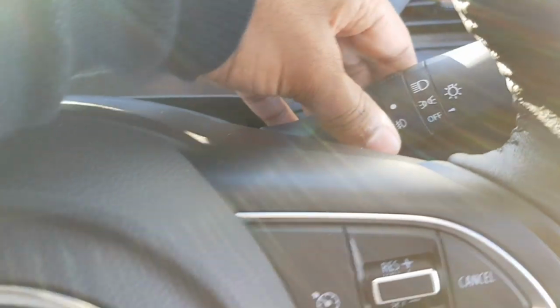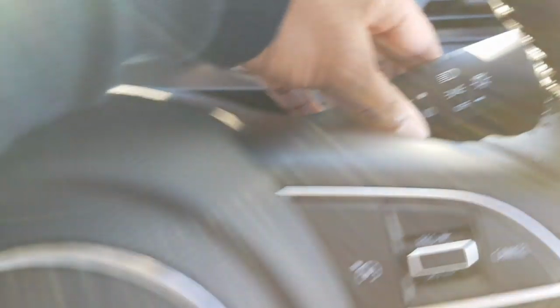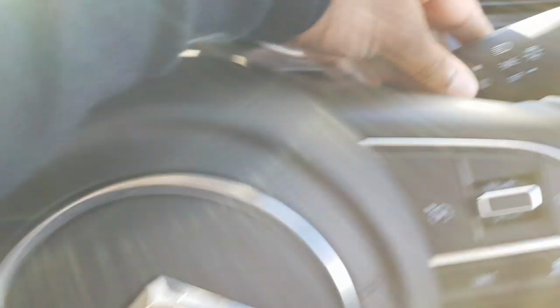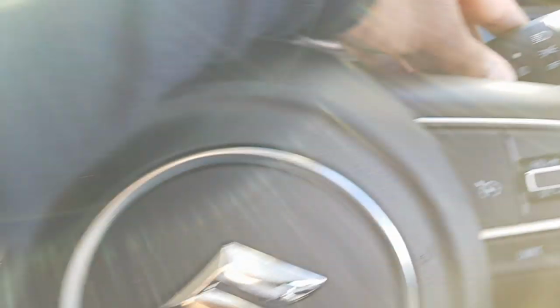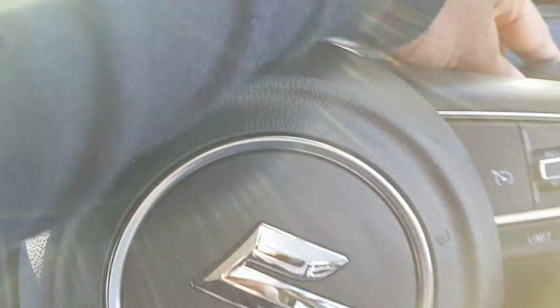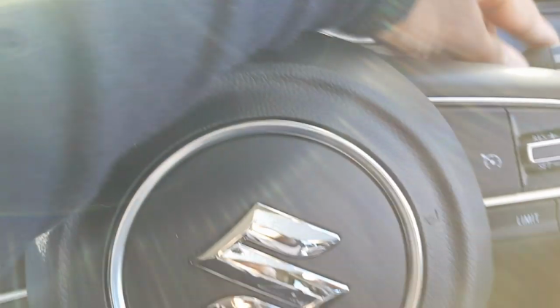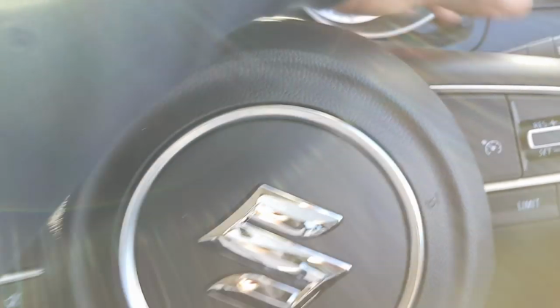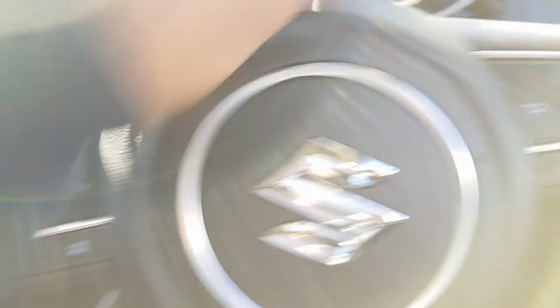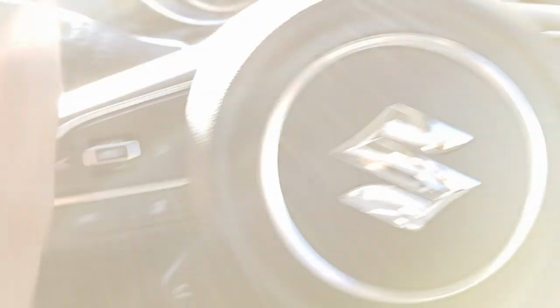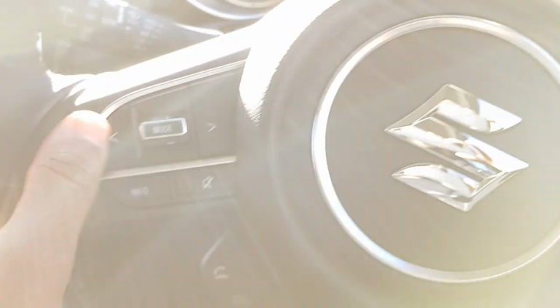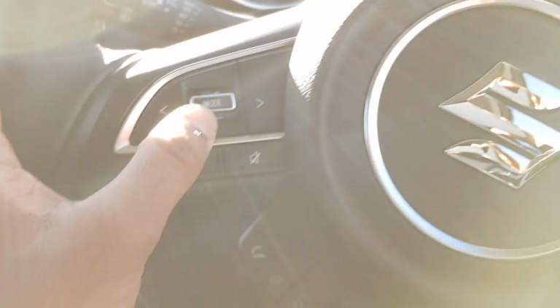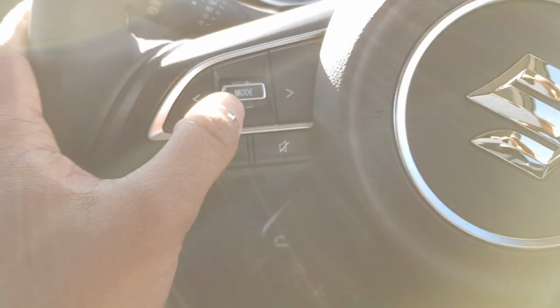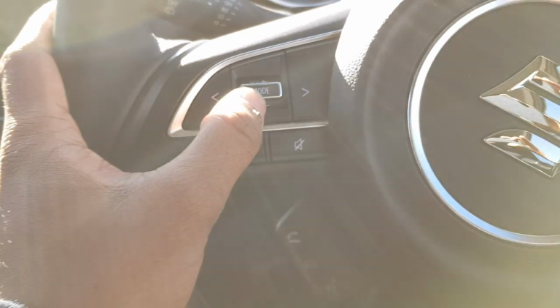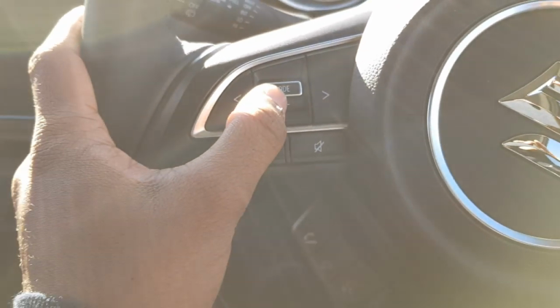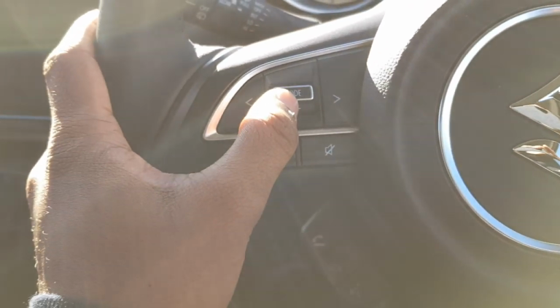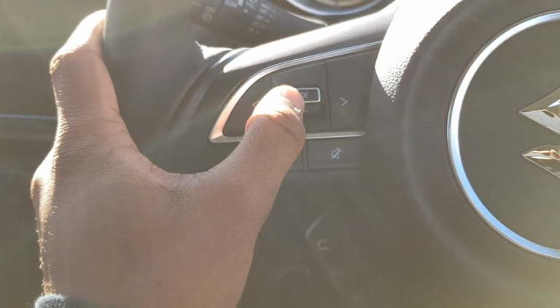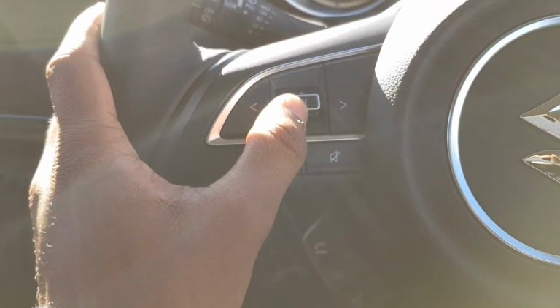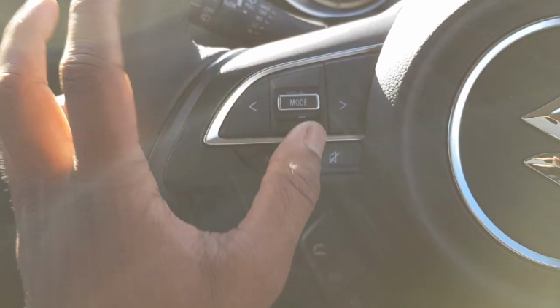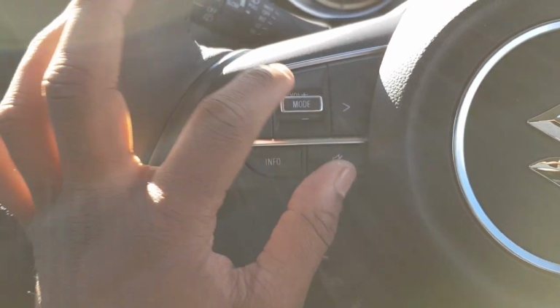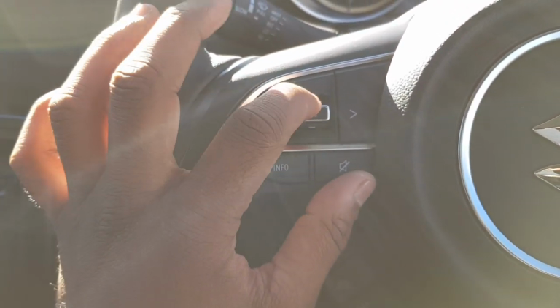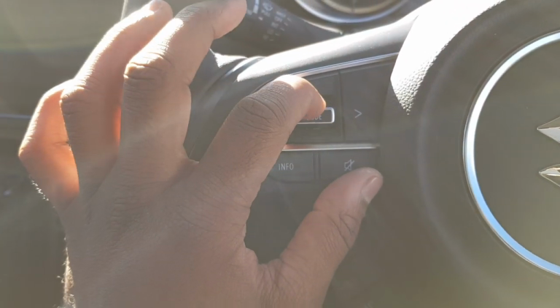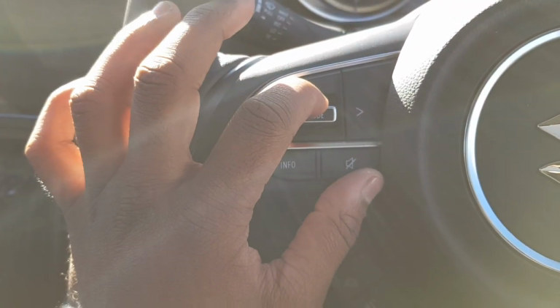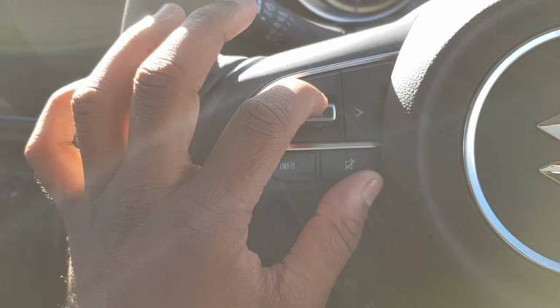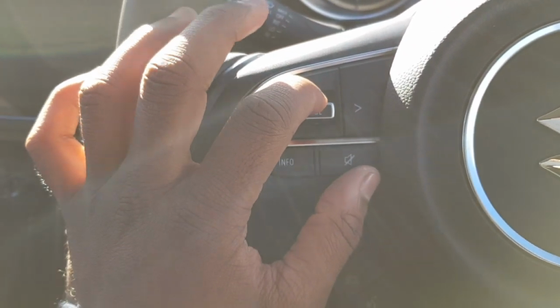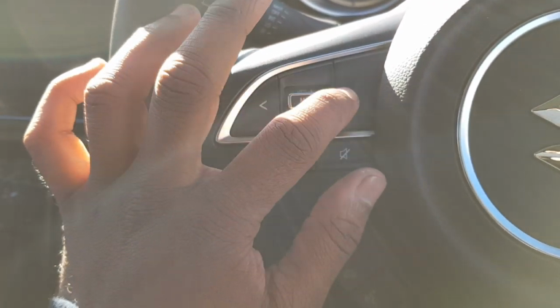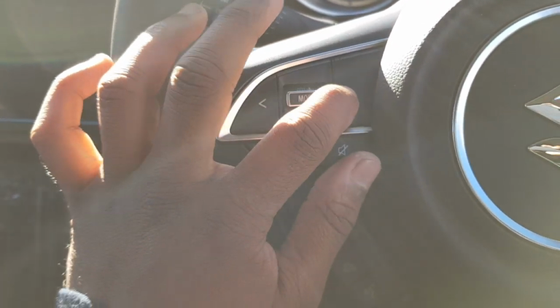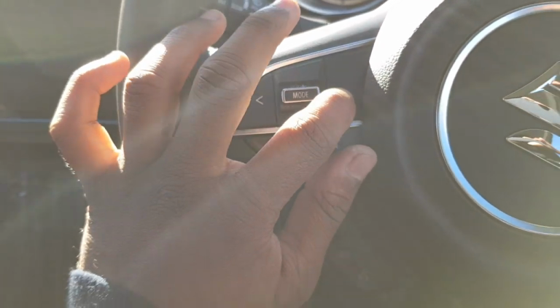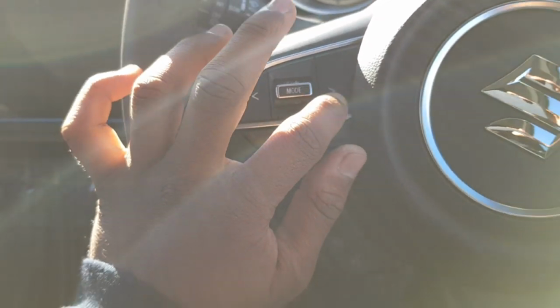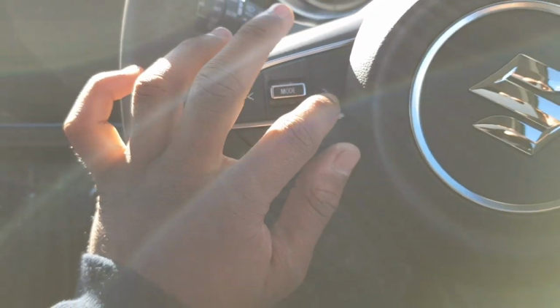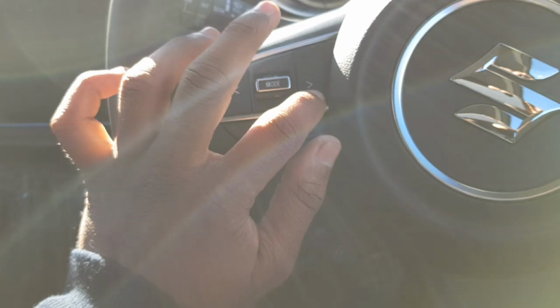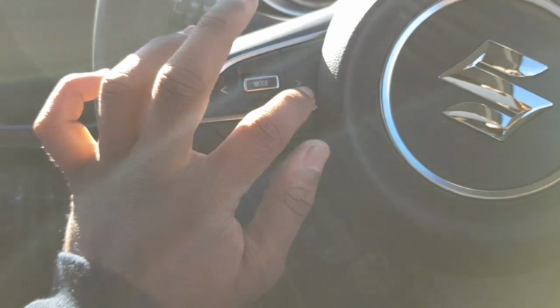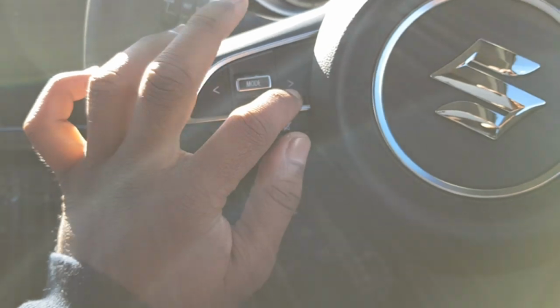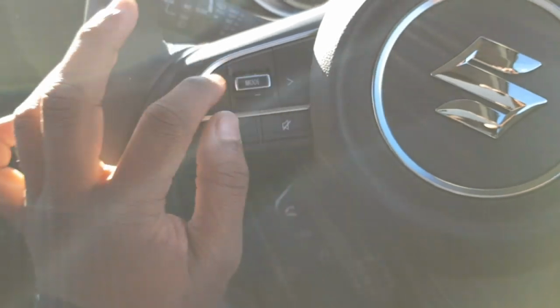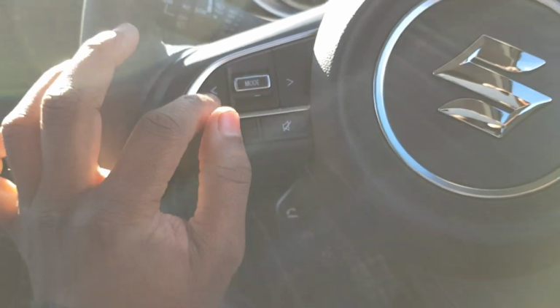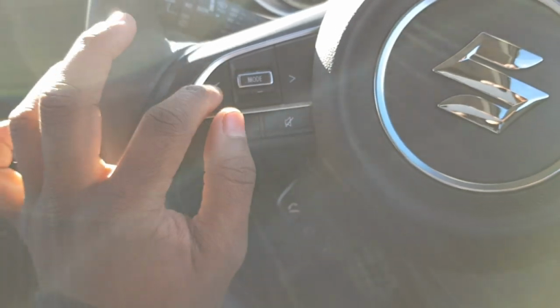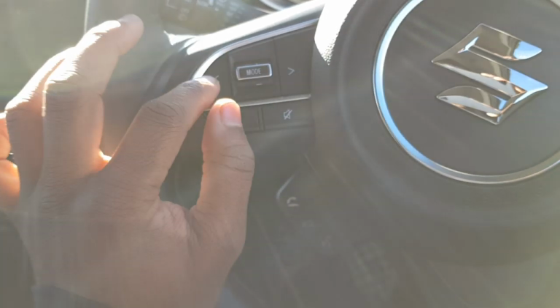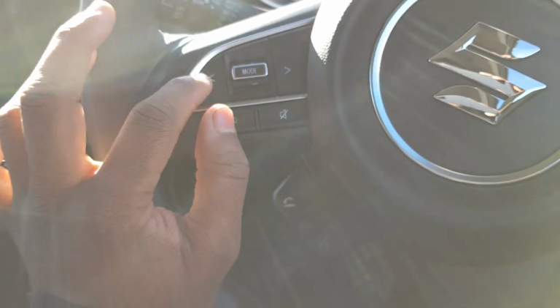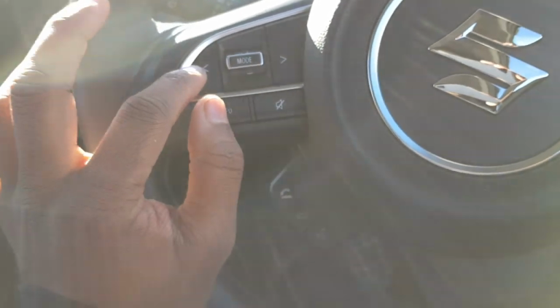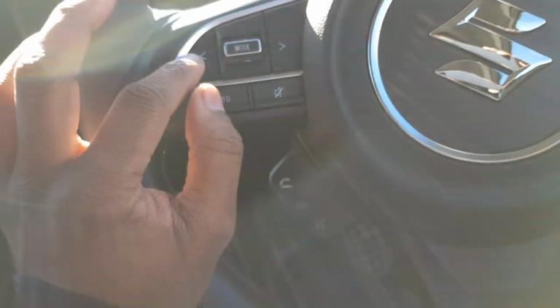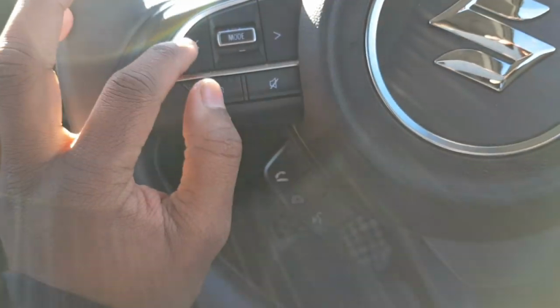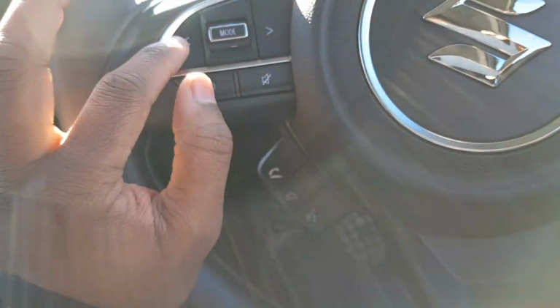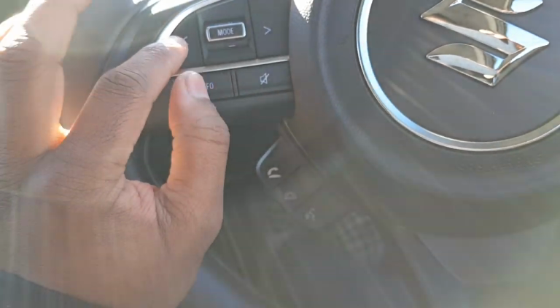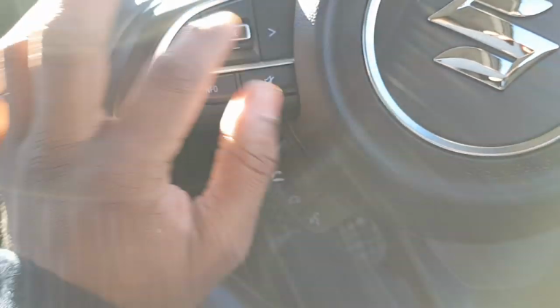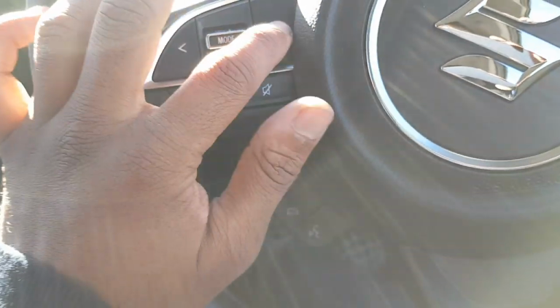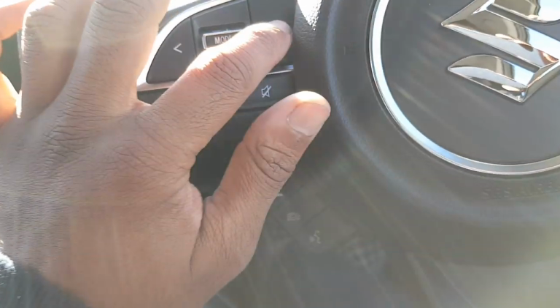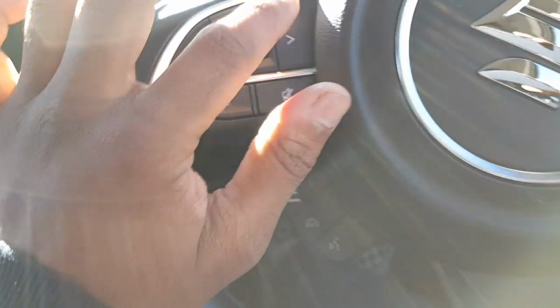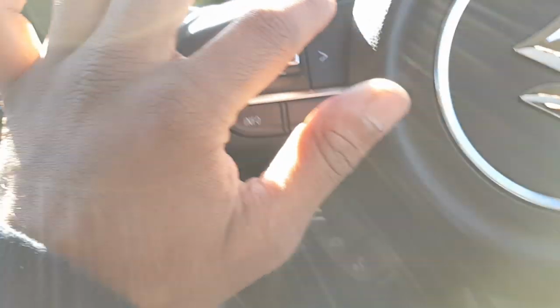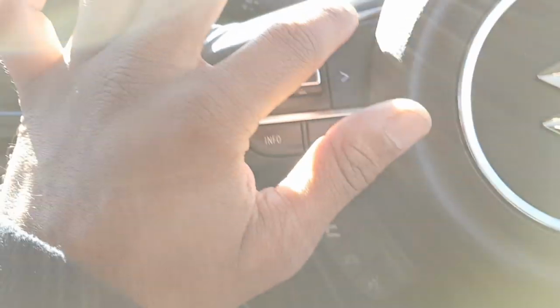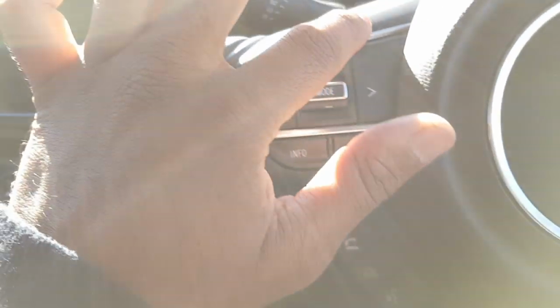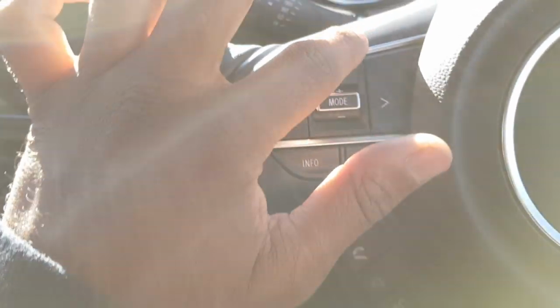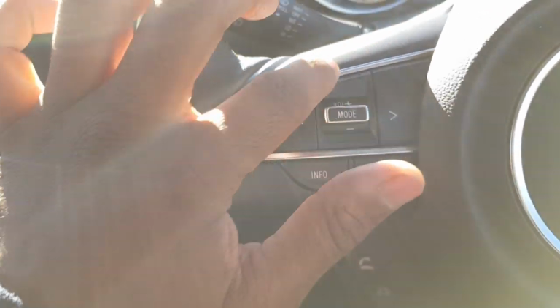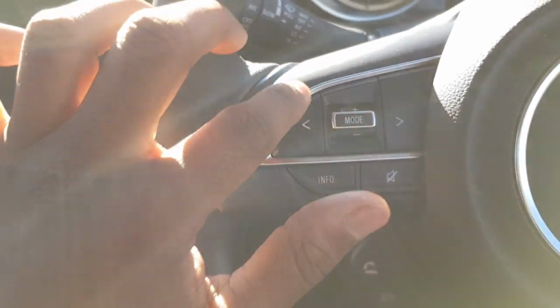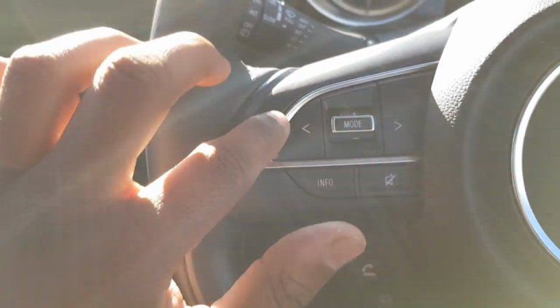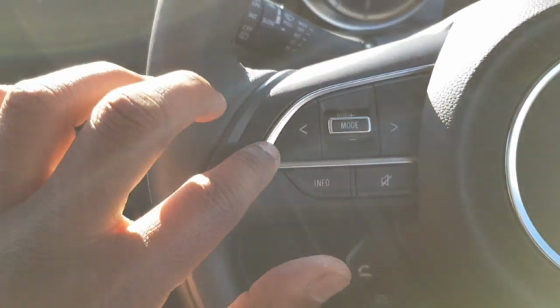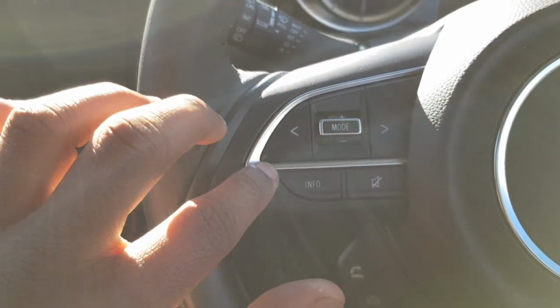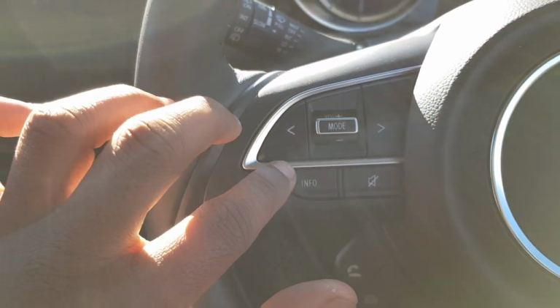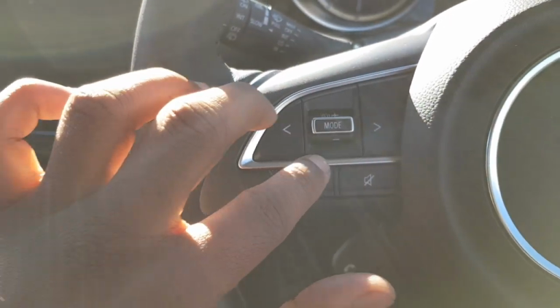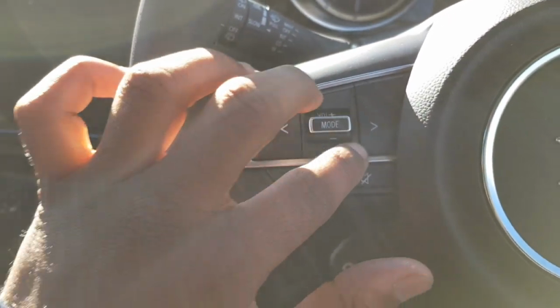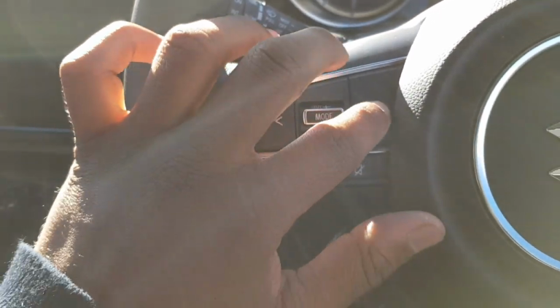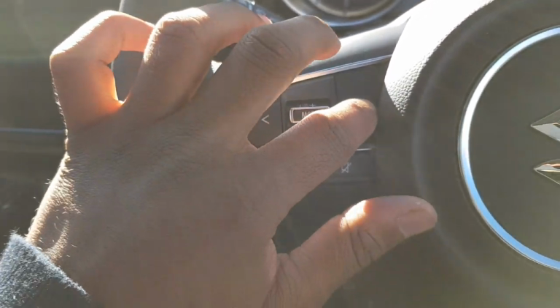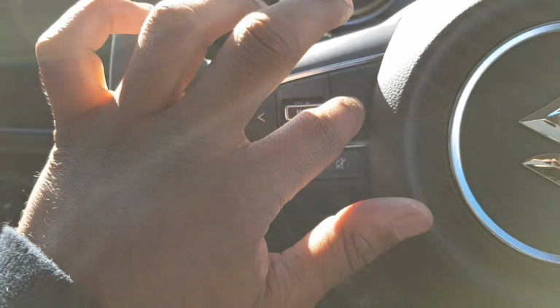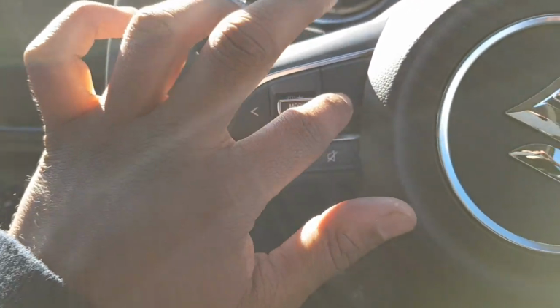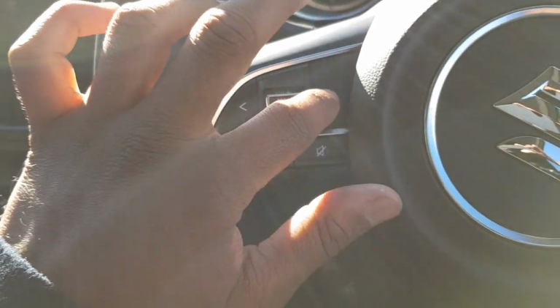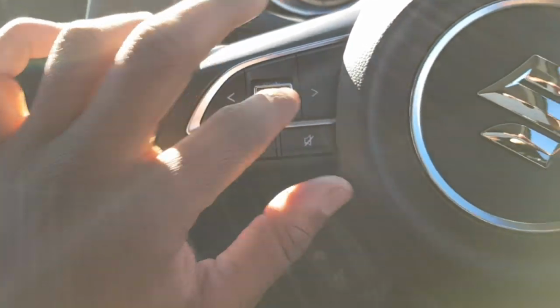You can see the buttons — they feel very good. And you've got this nice chrome accent as well.